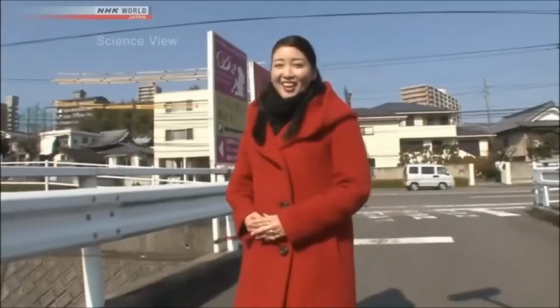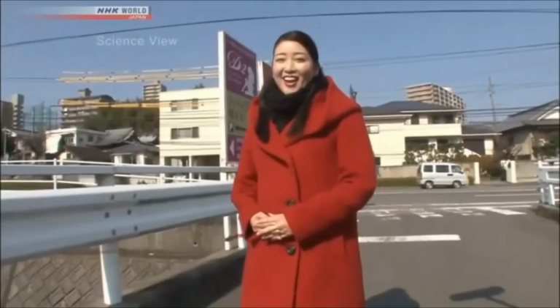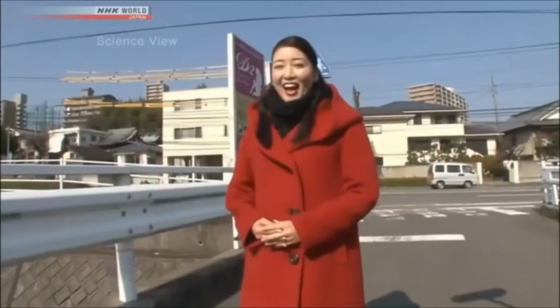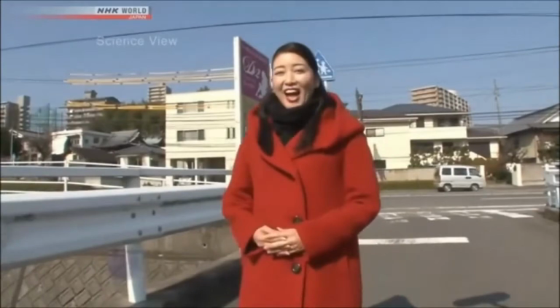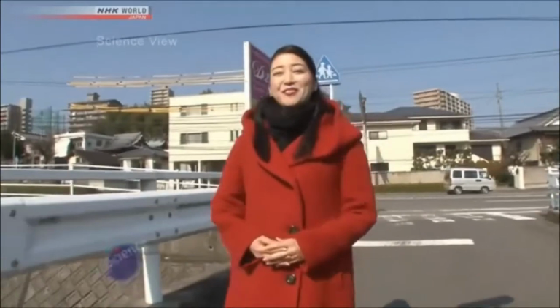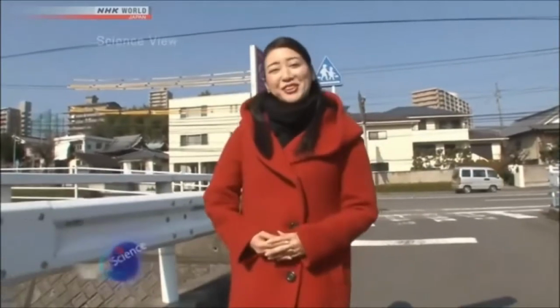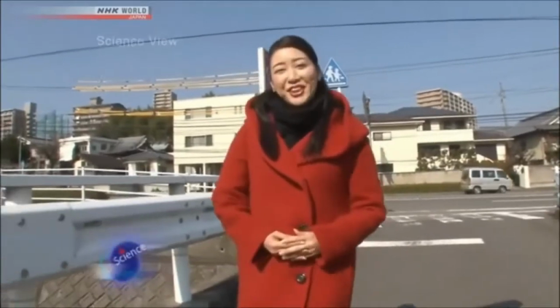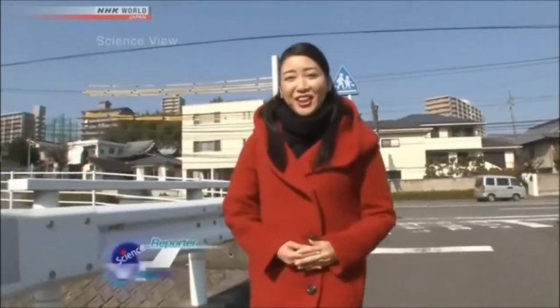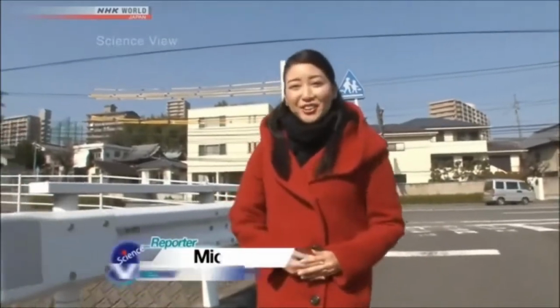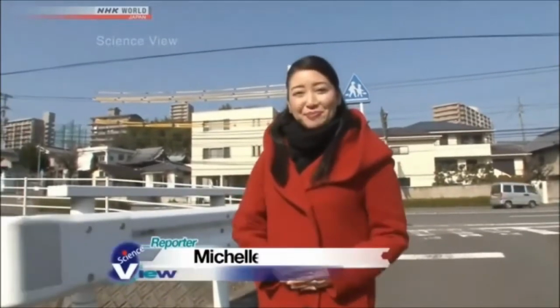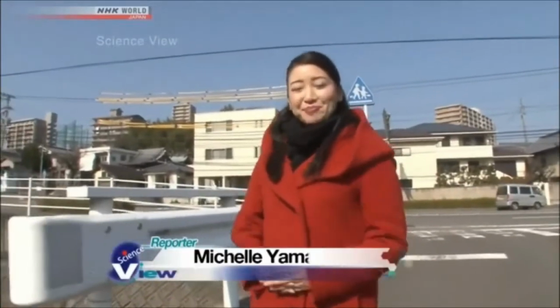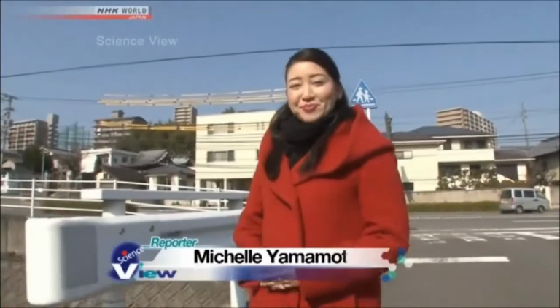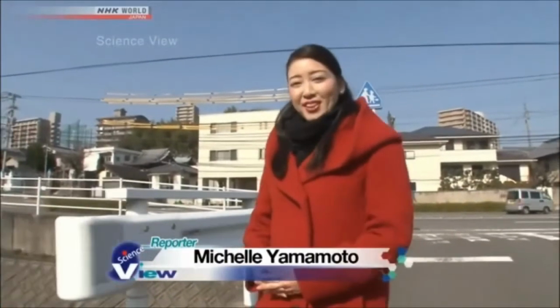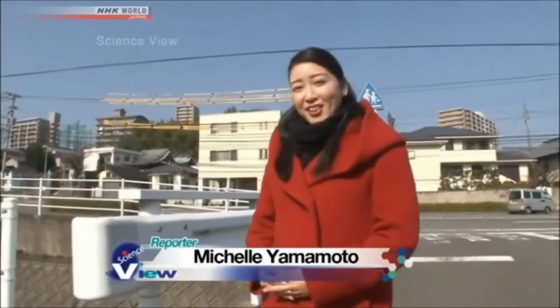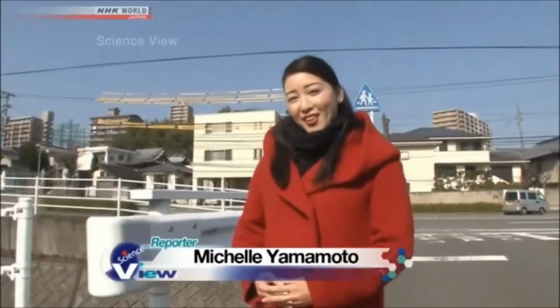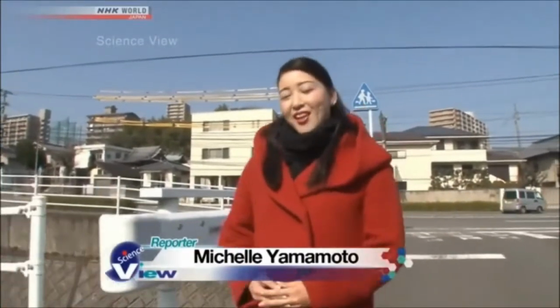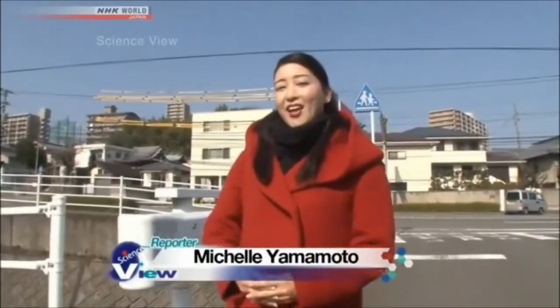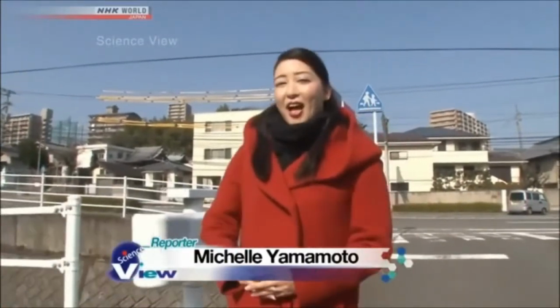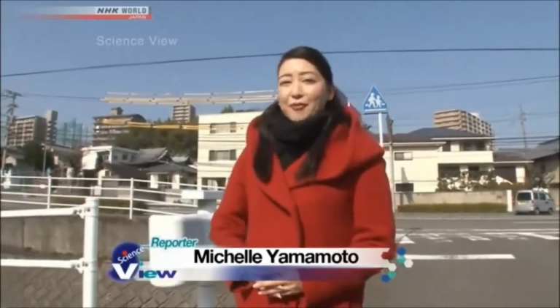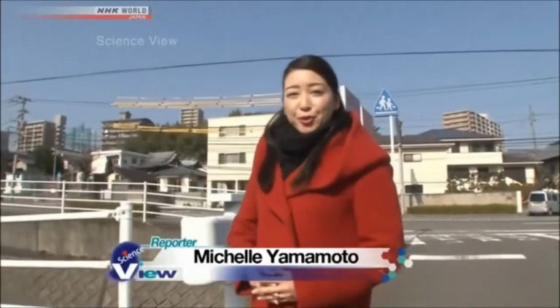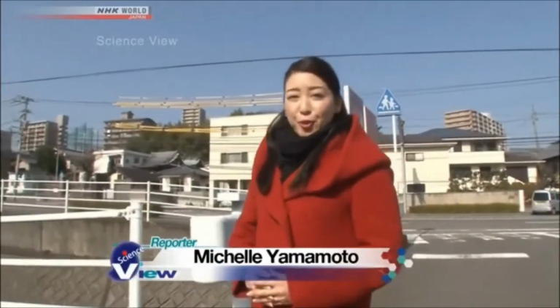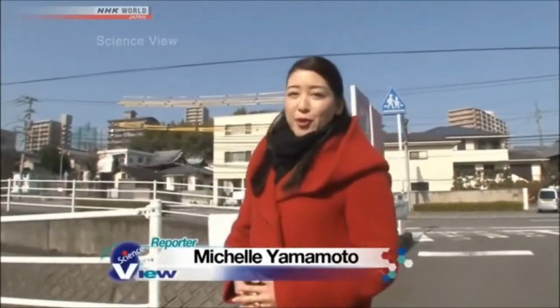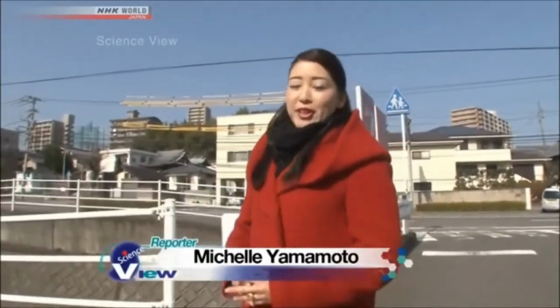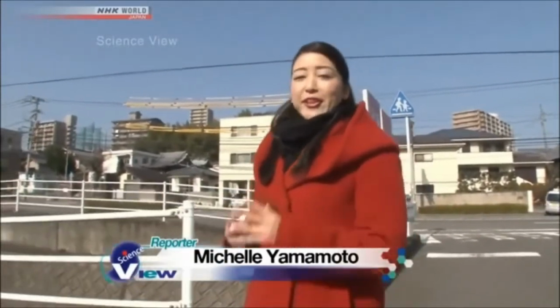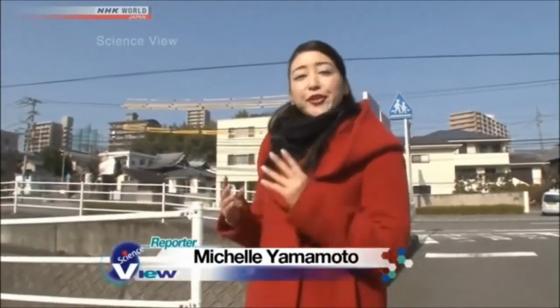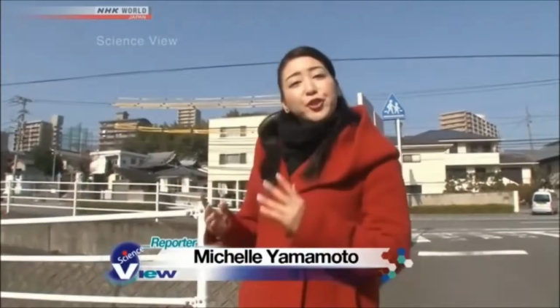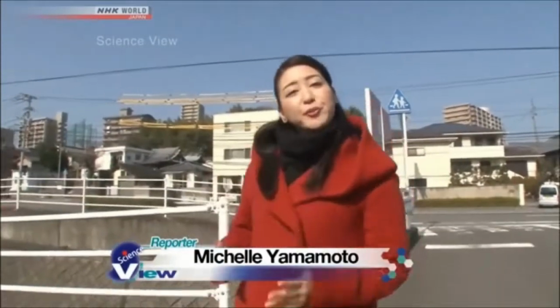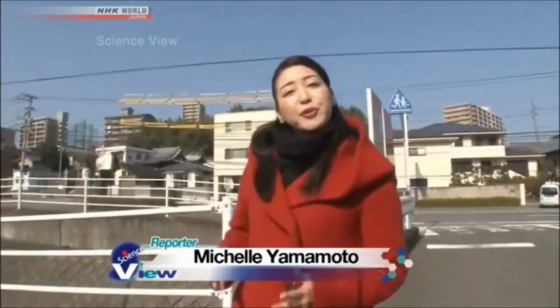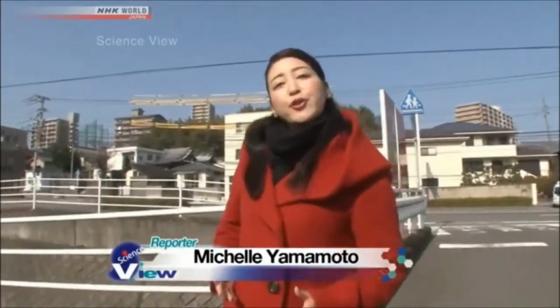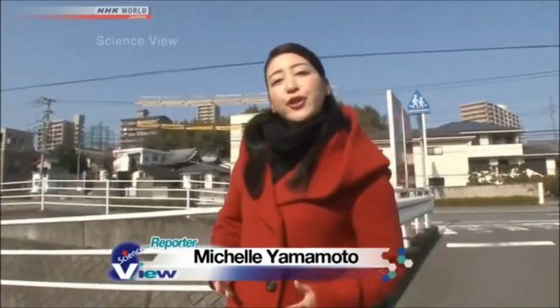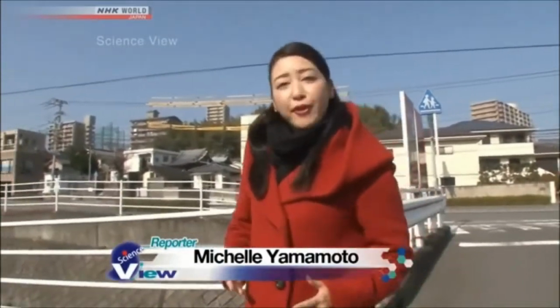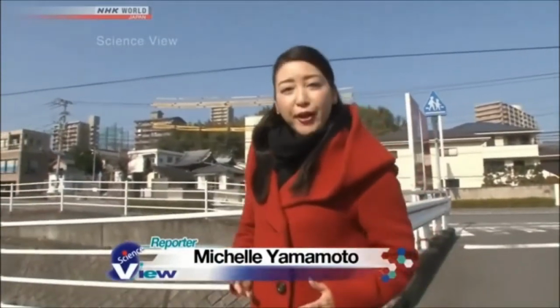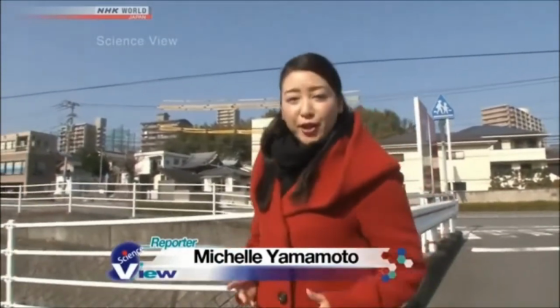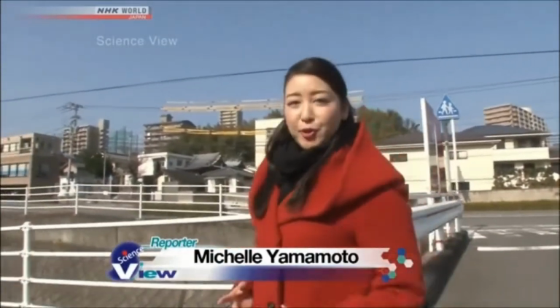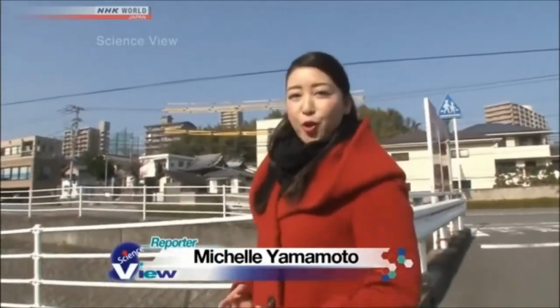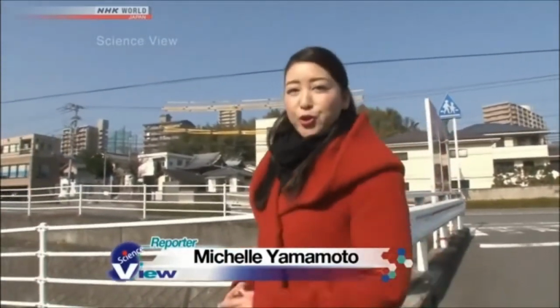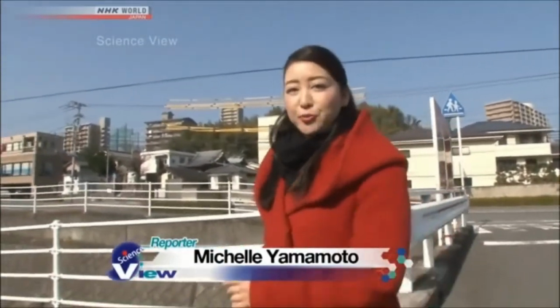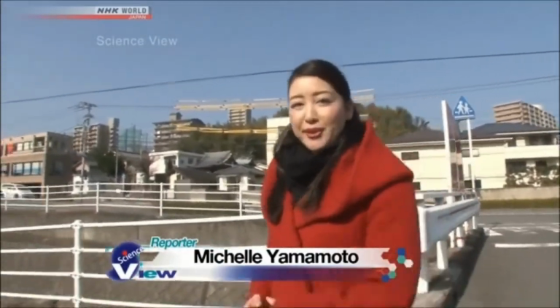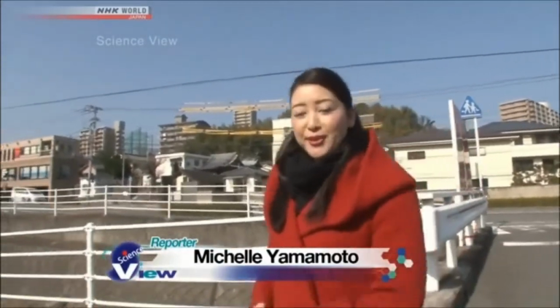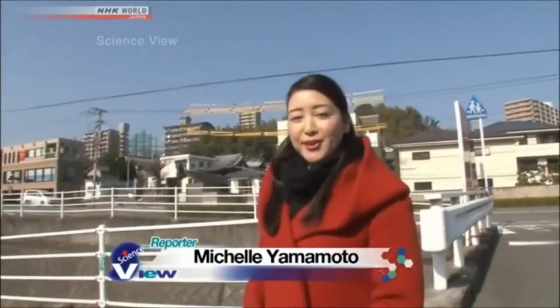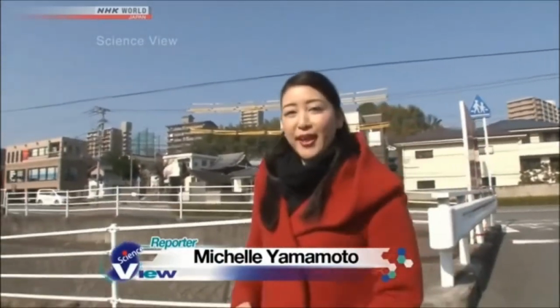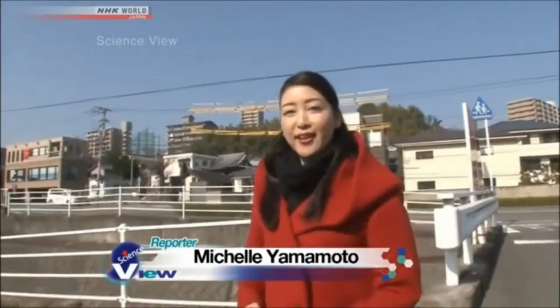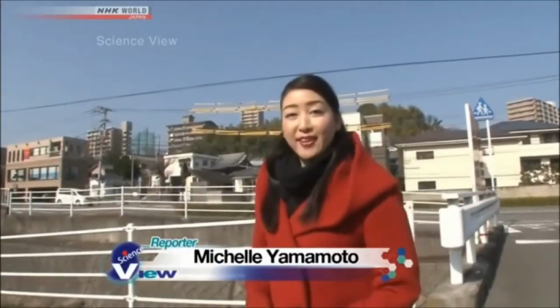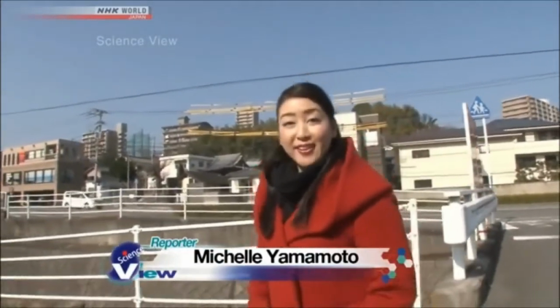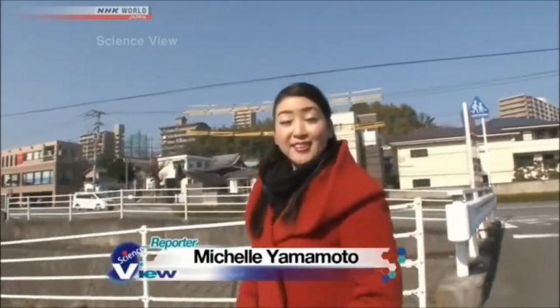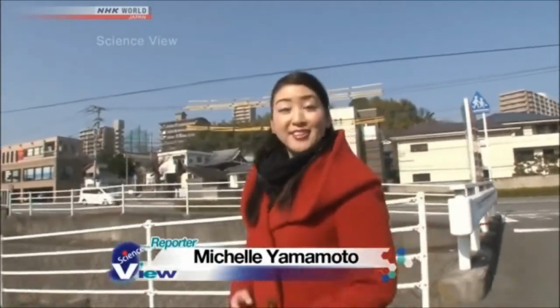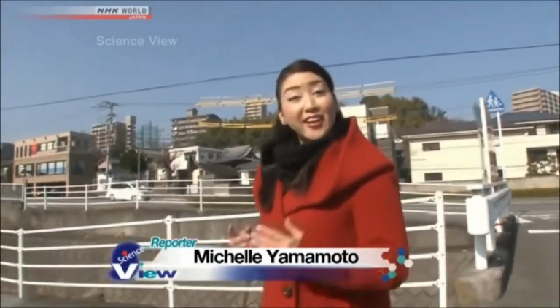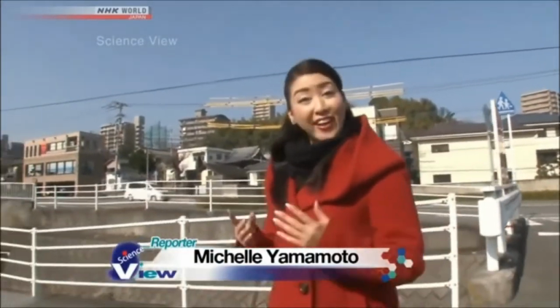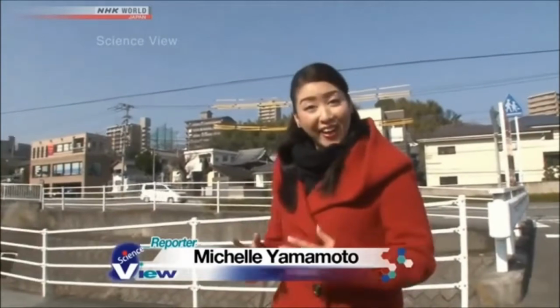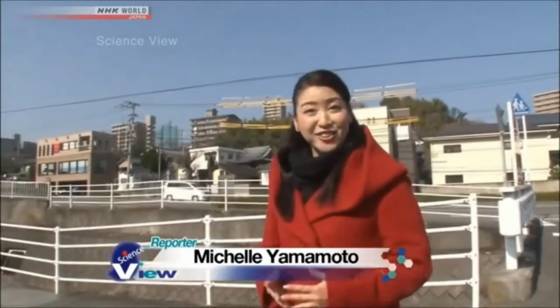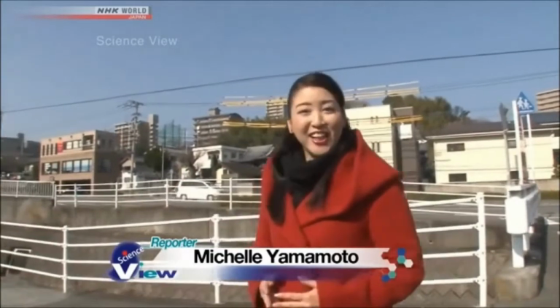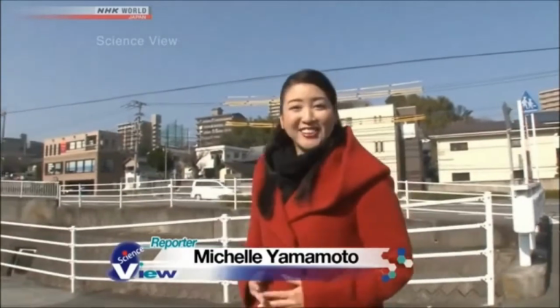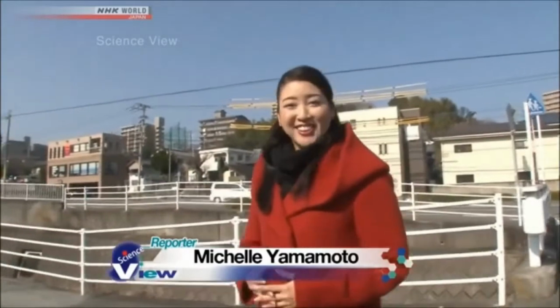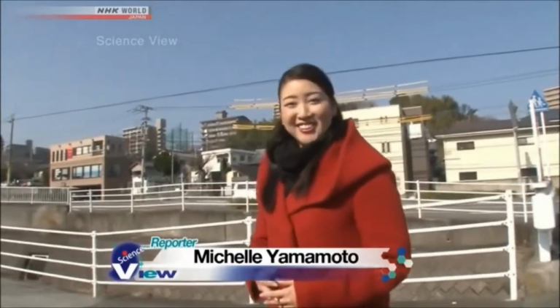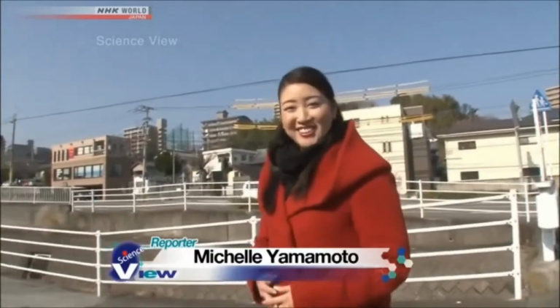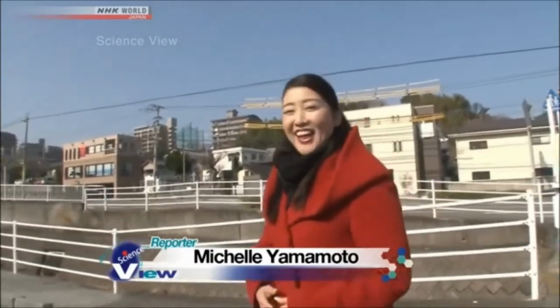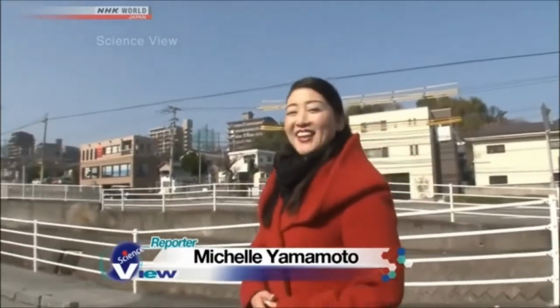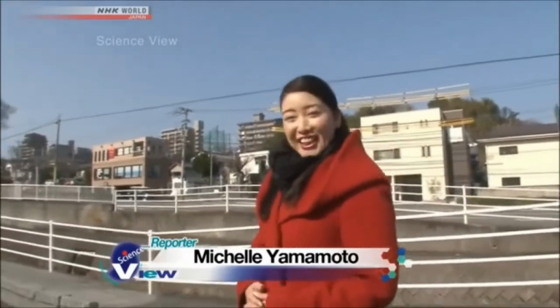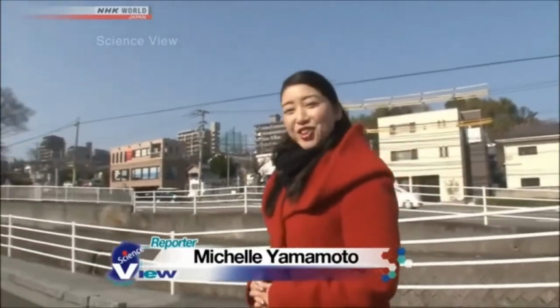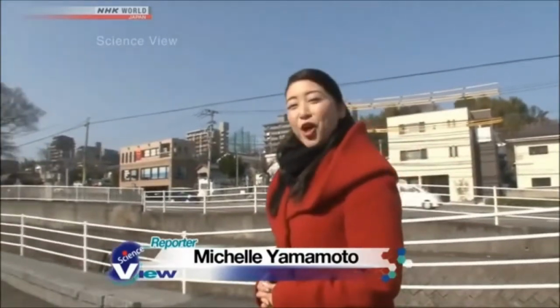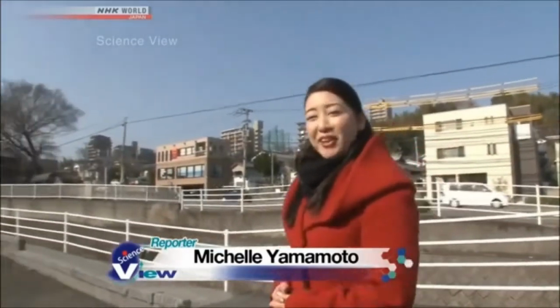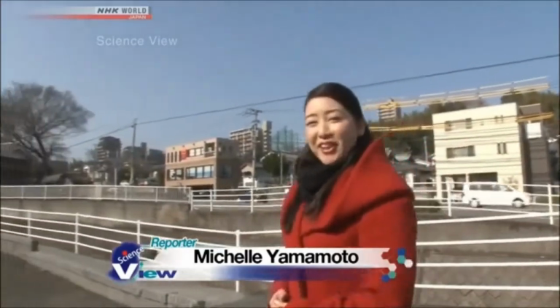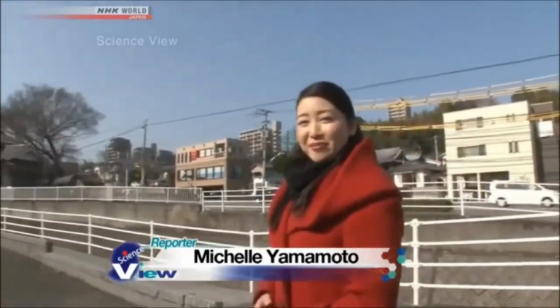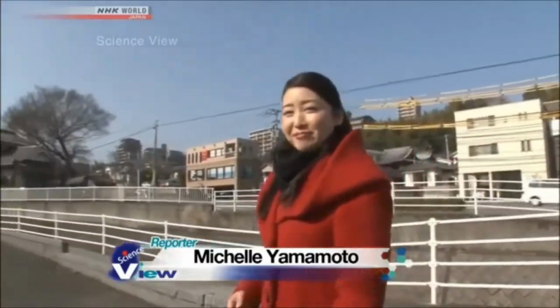Hi, Michelle. I've been told that the takumi or innovator I'm going to meet today is a hairdresser. Let's go meet him.